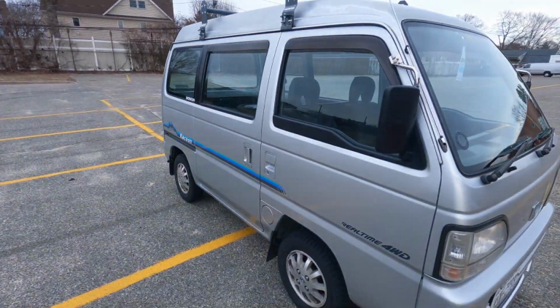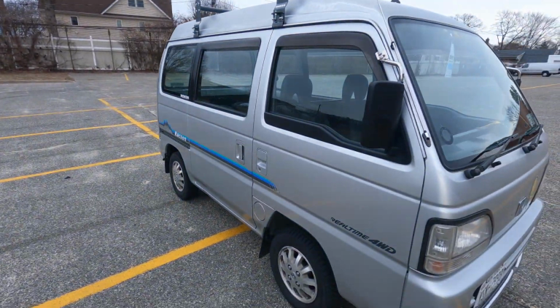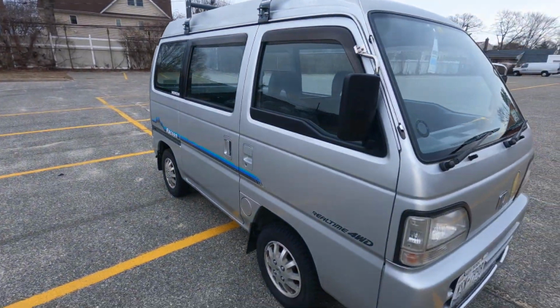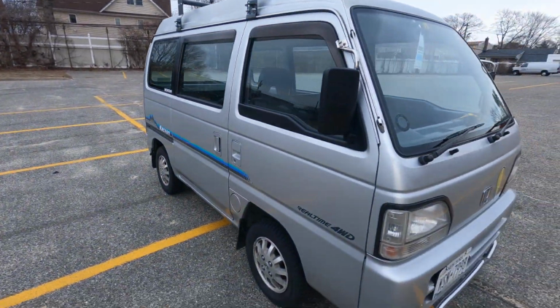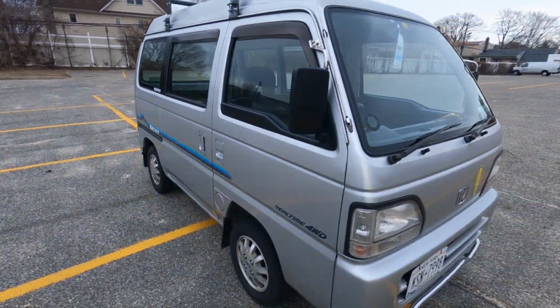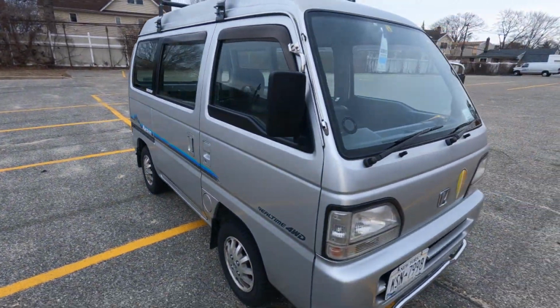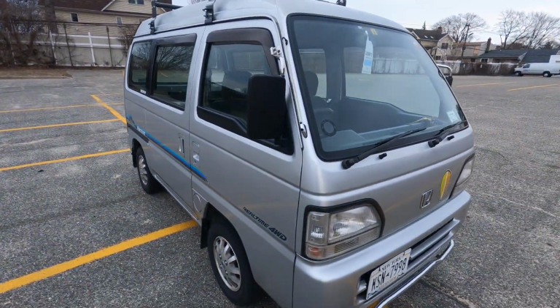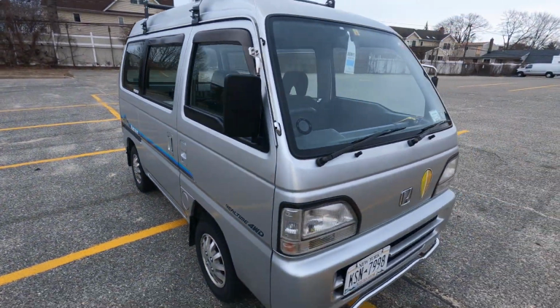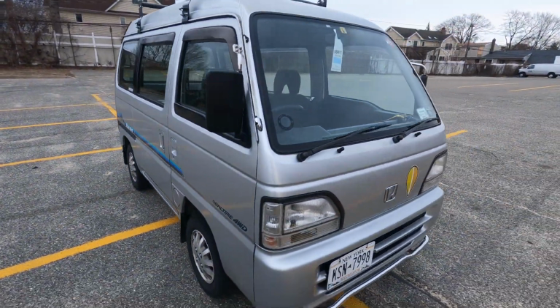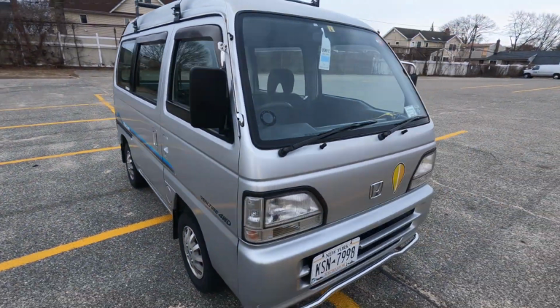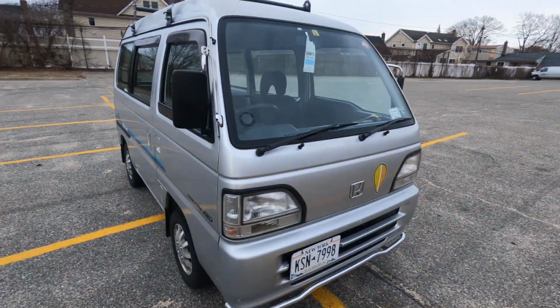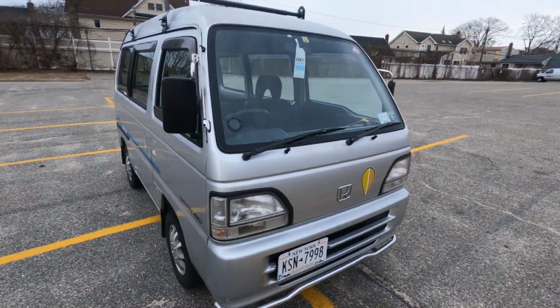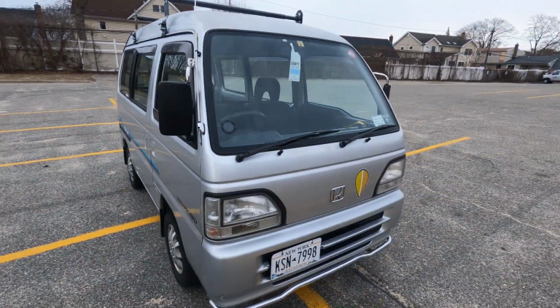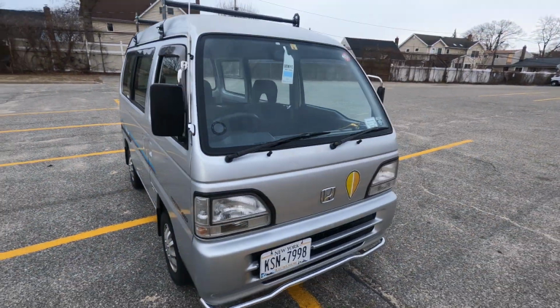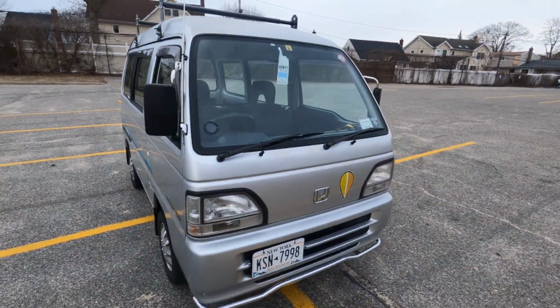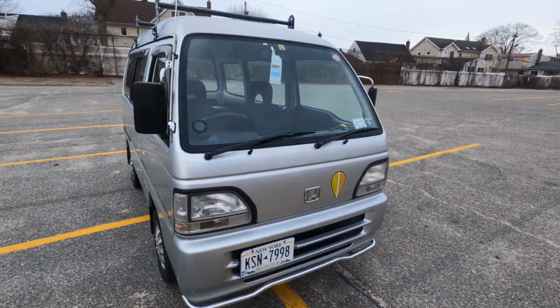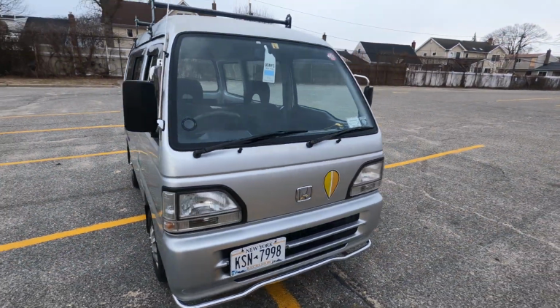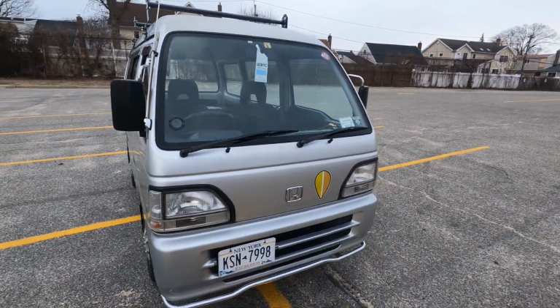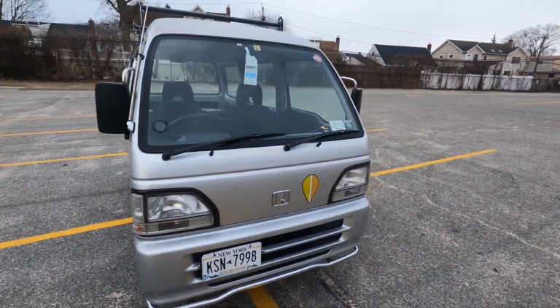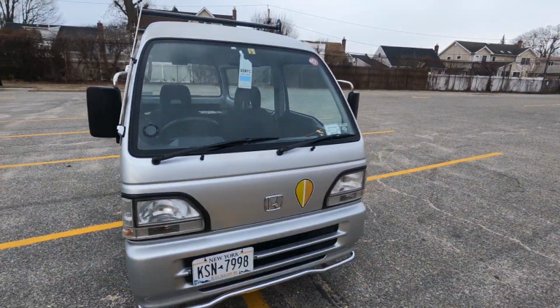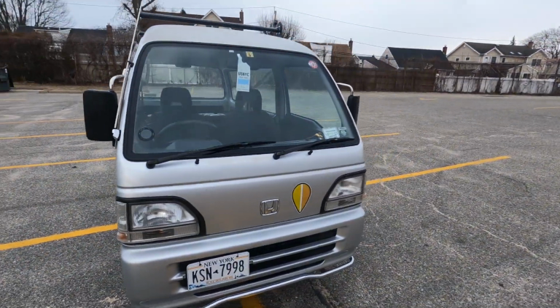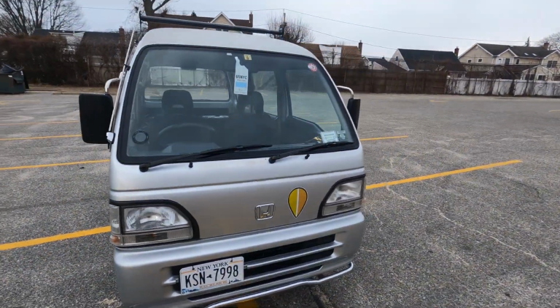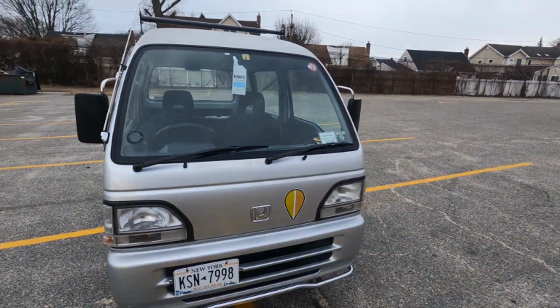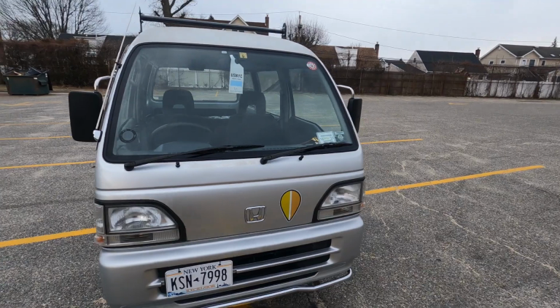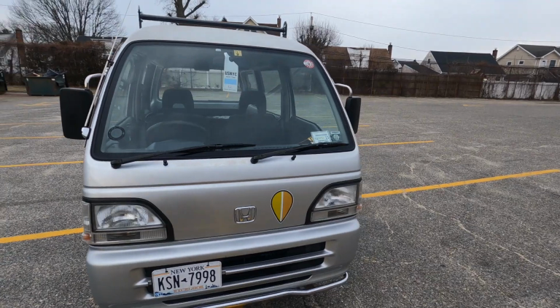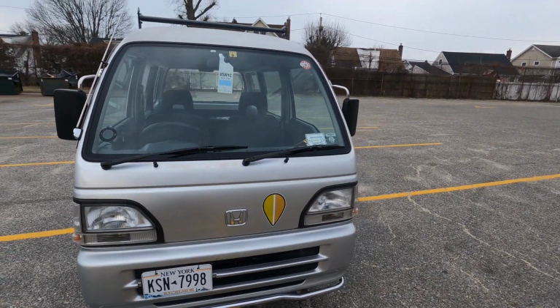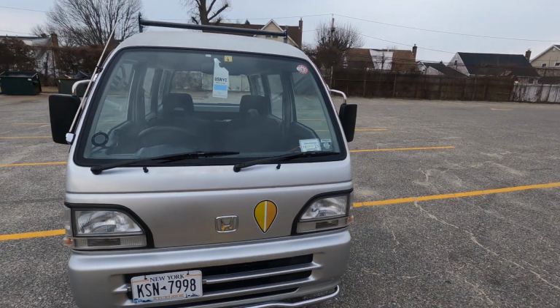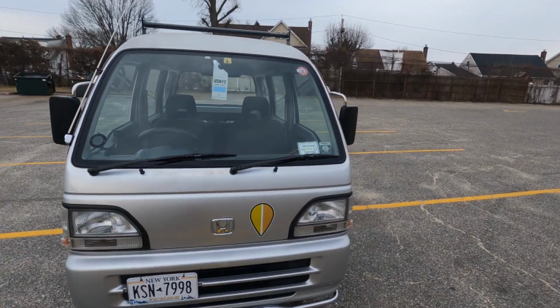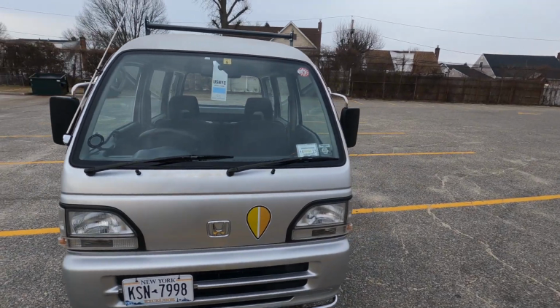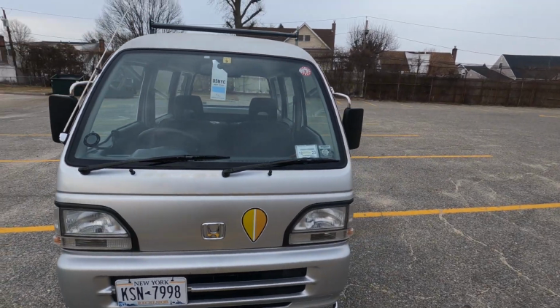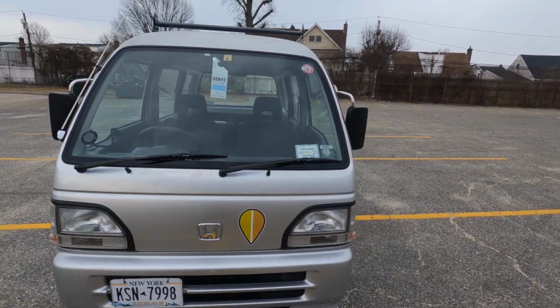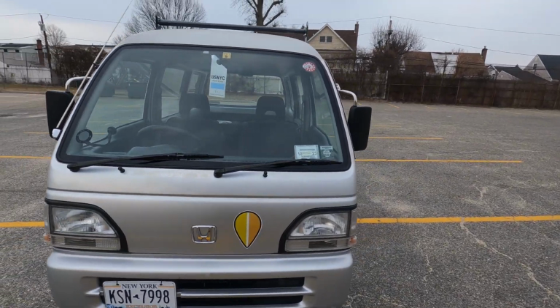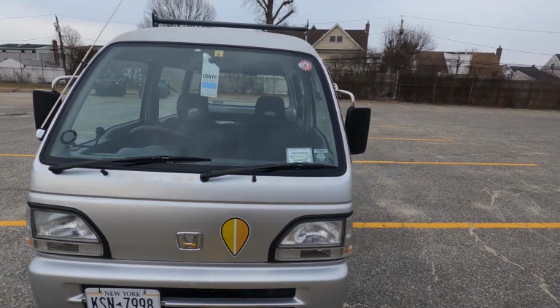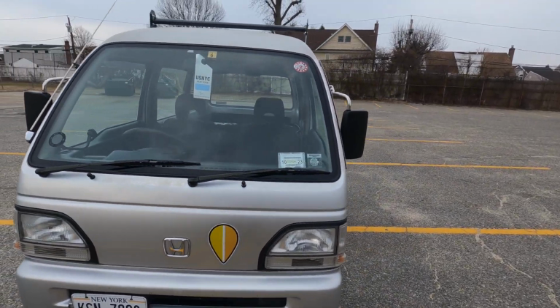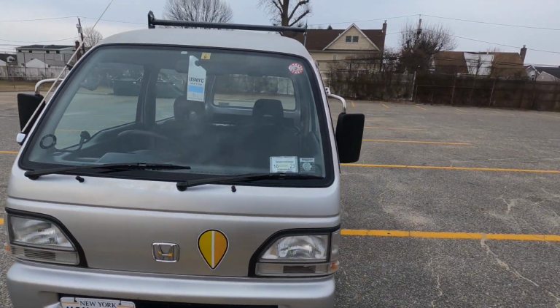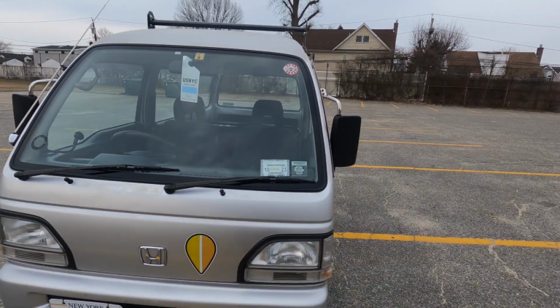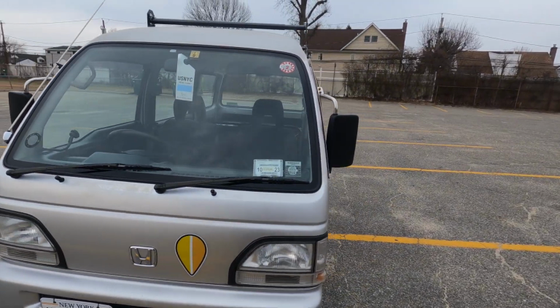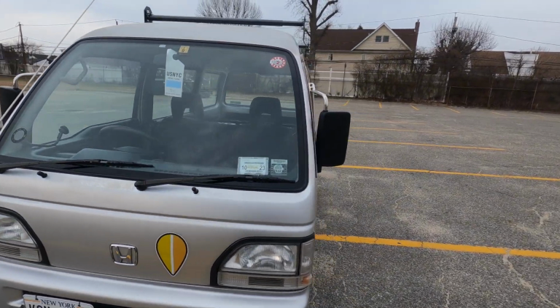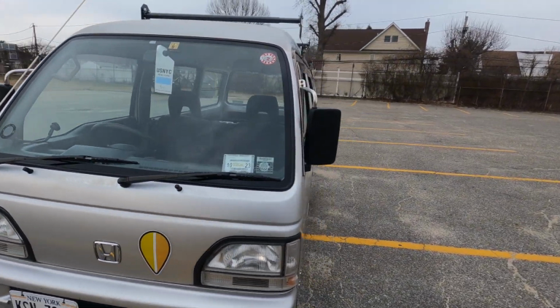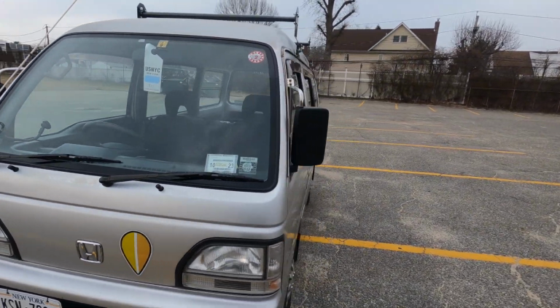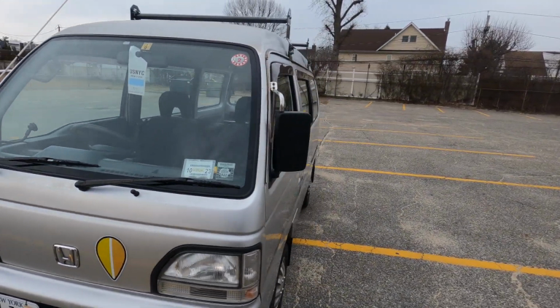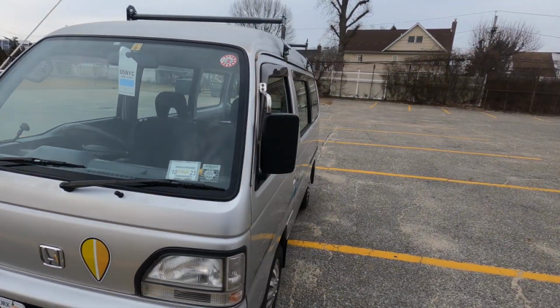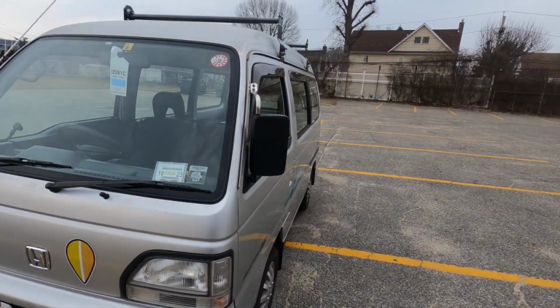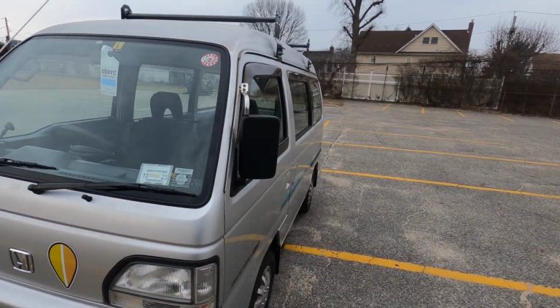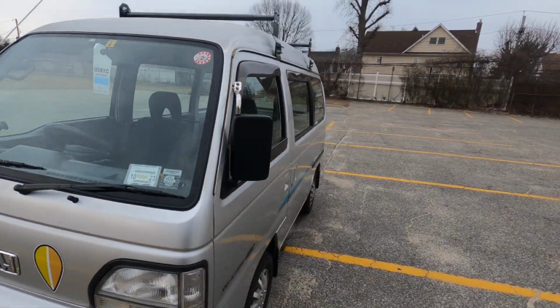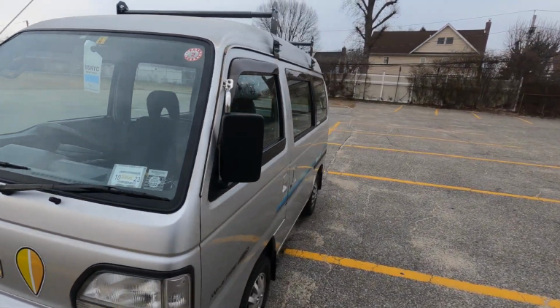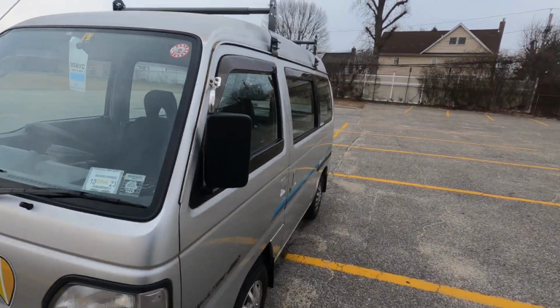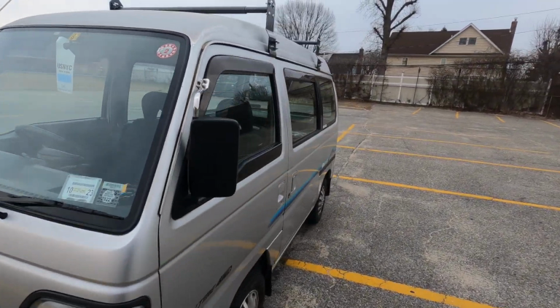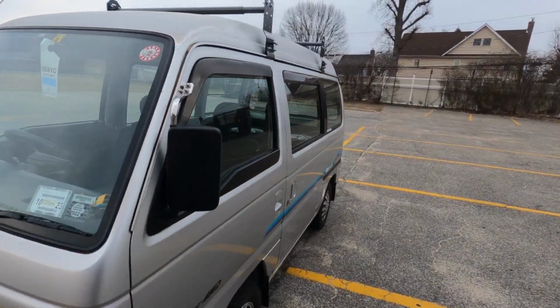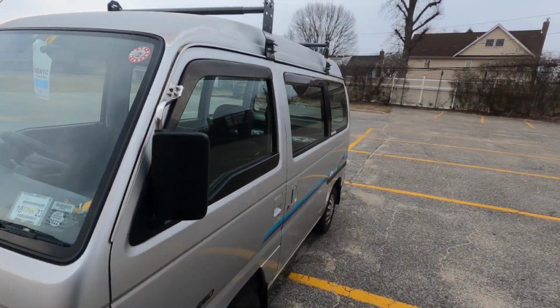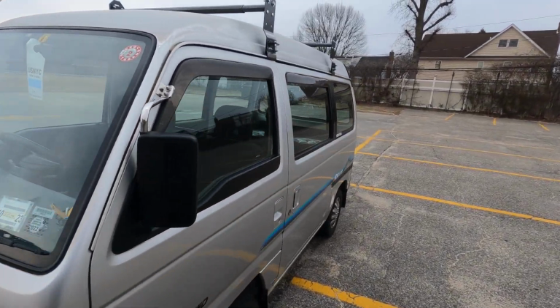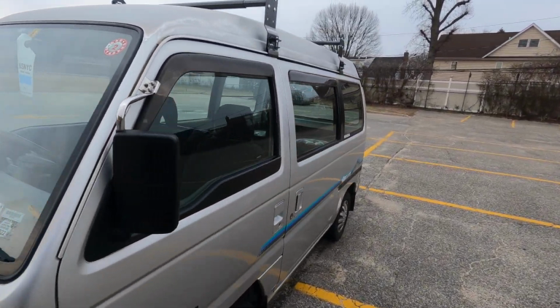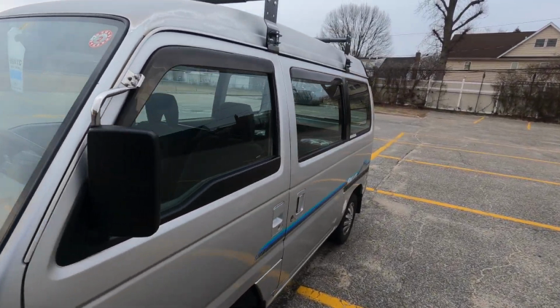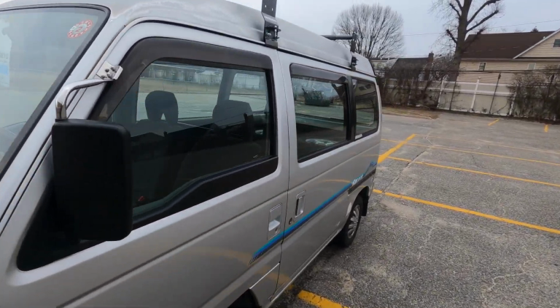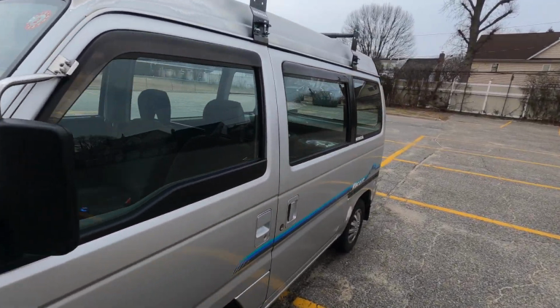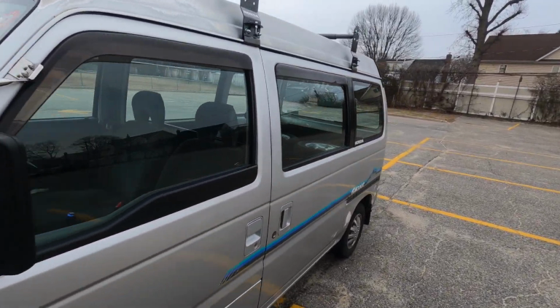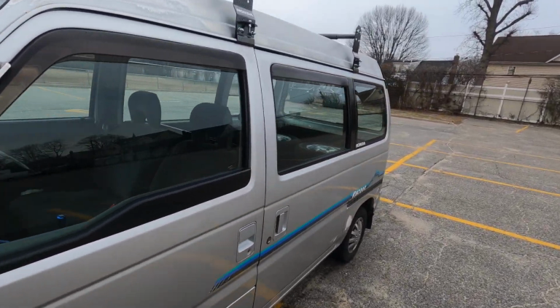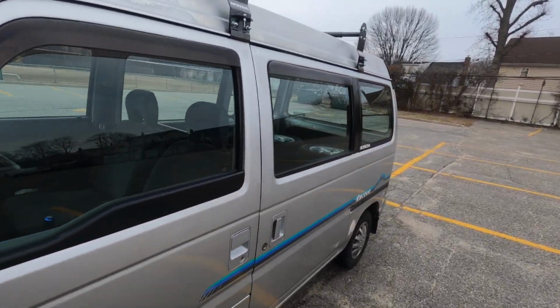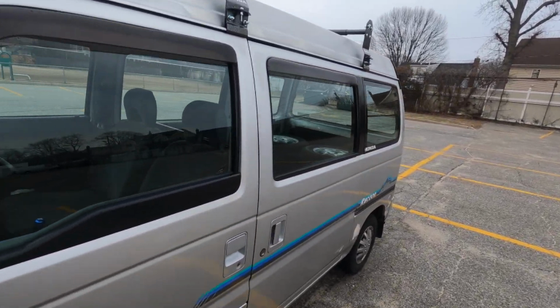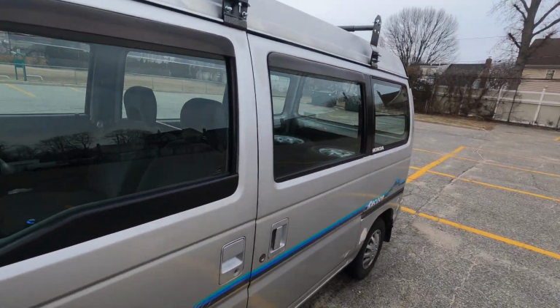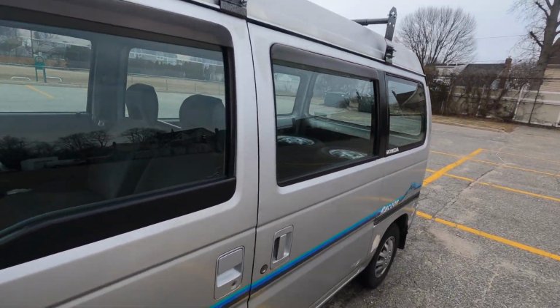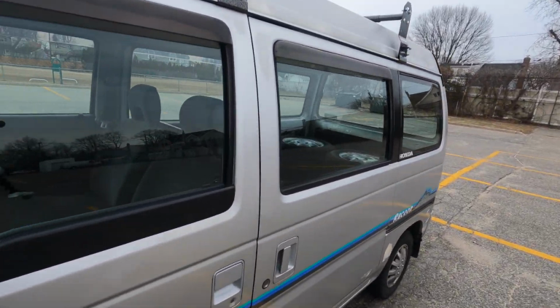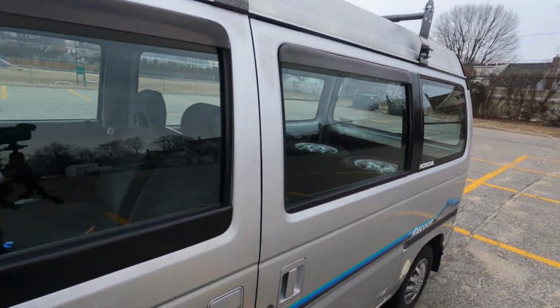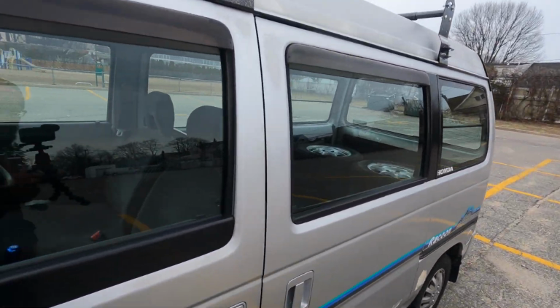As you guys know, I am not the biggest Honda Acti fanboy. They're arguably the most popular K truck.